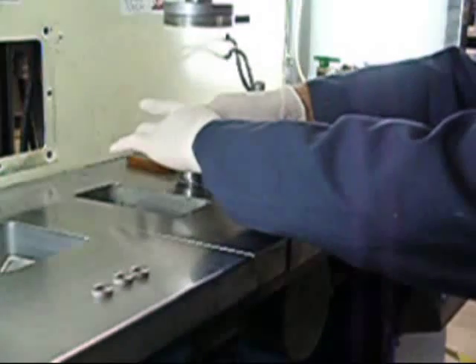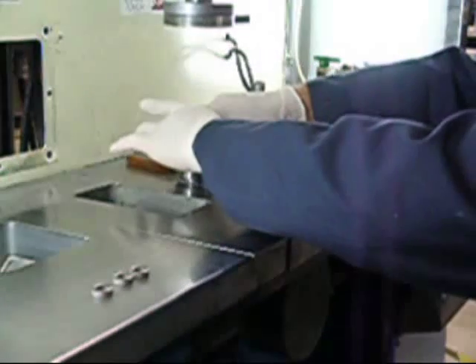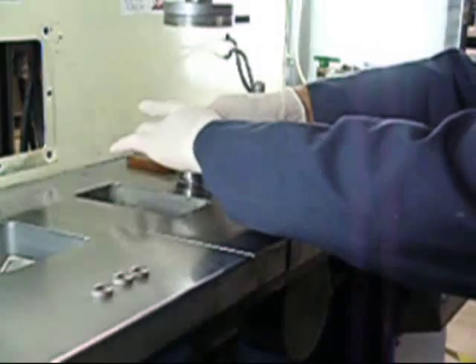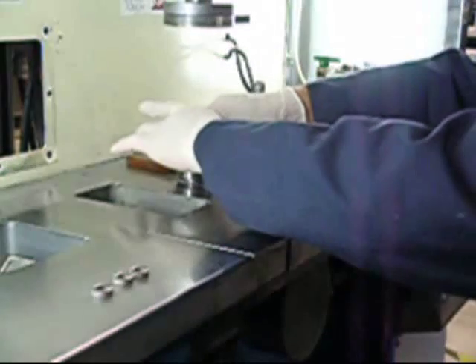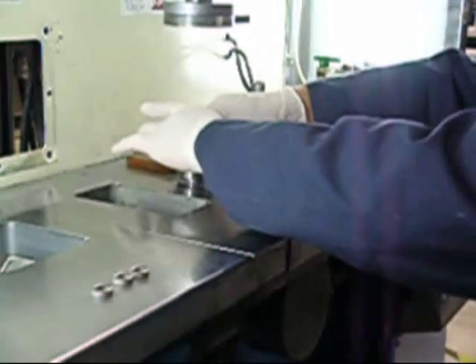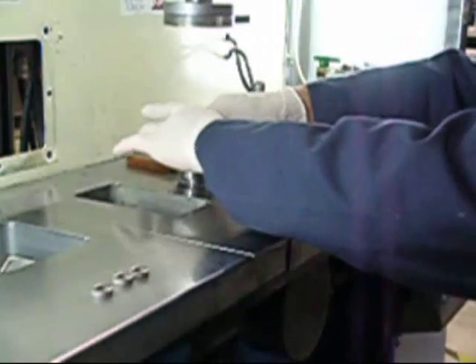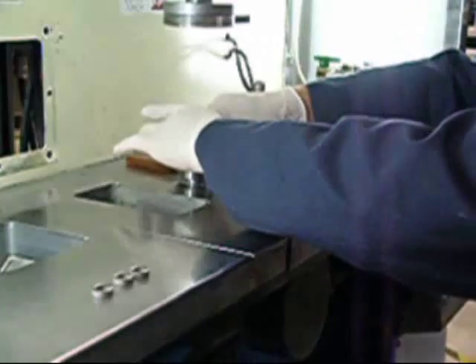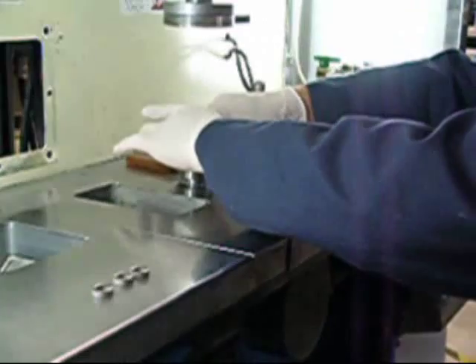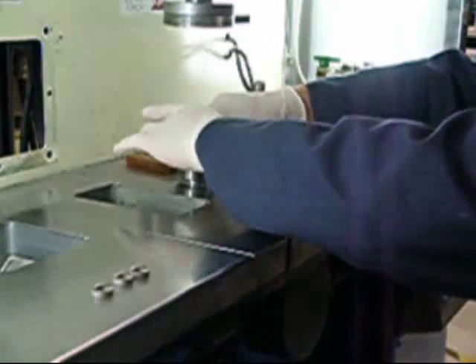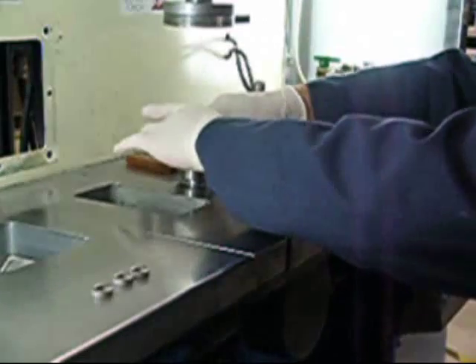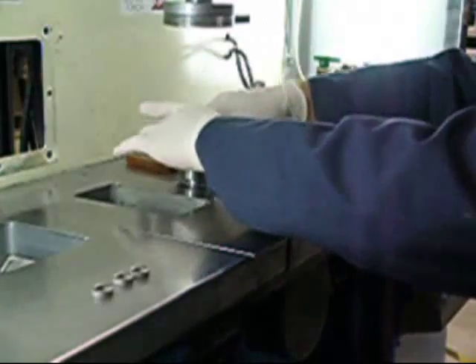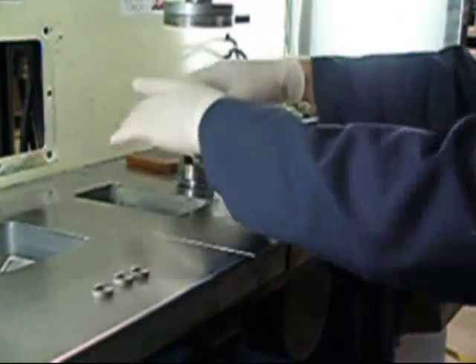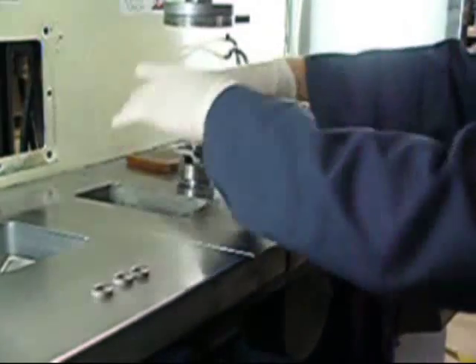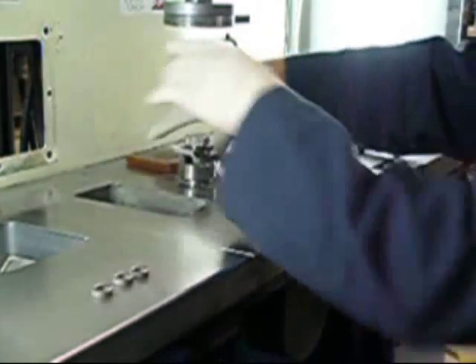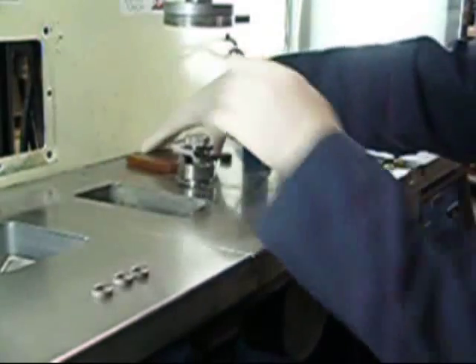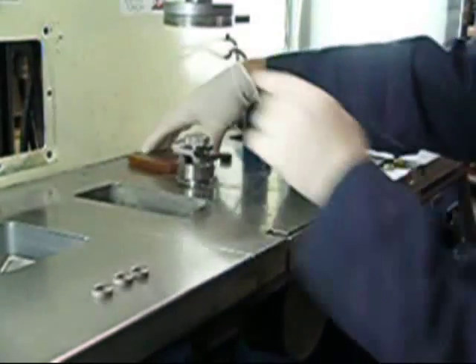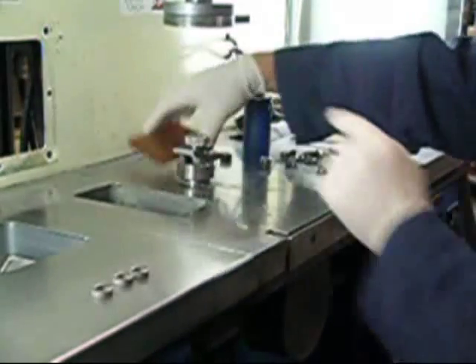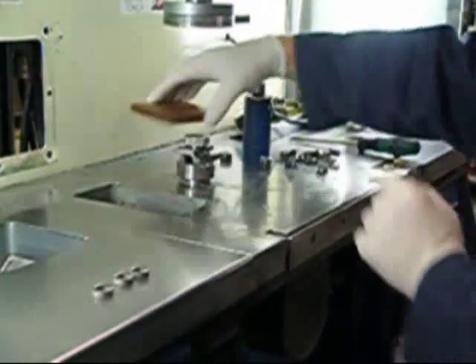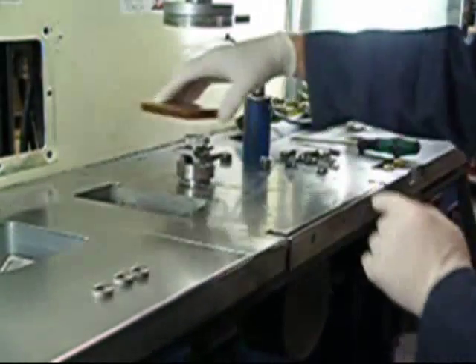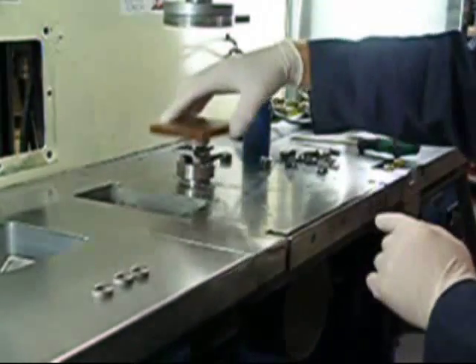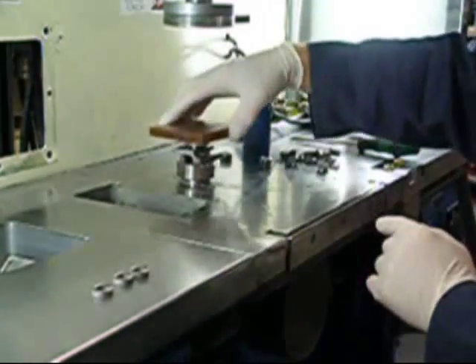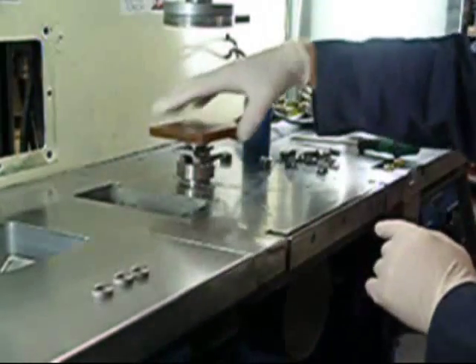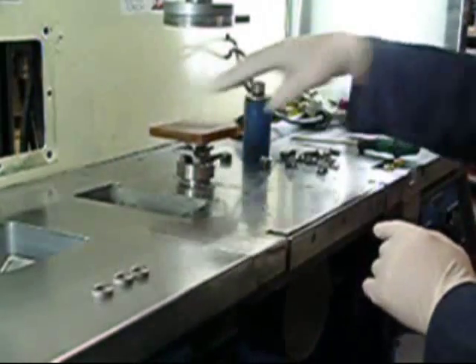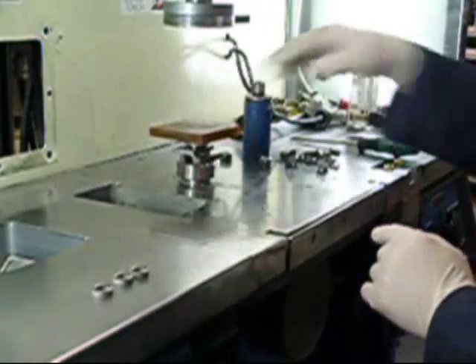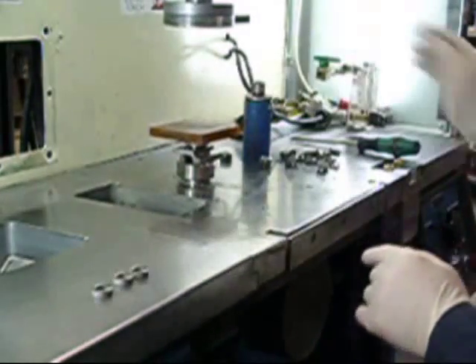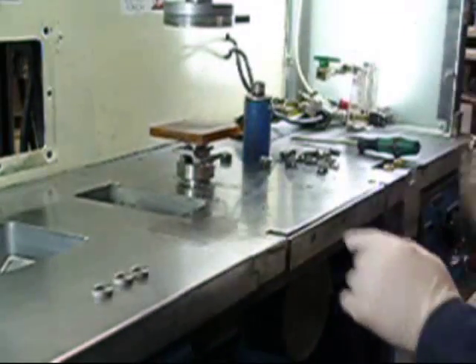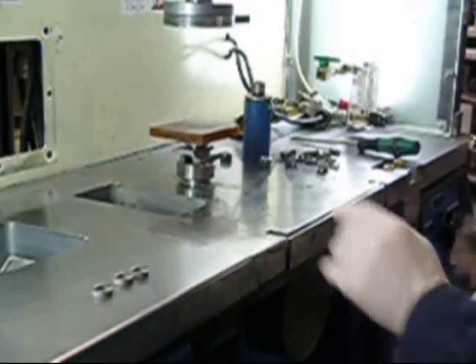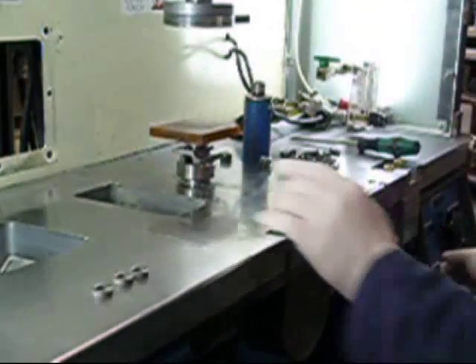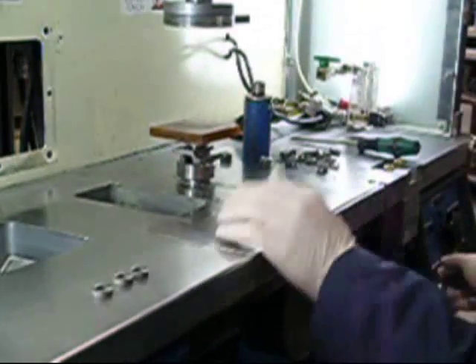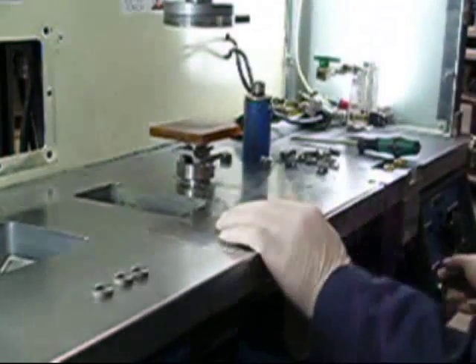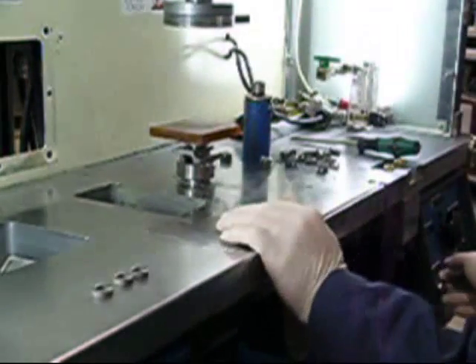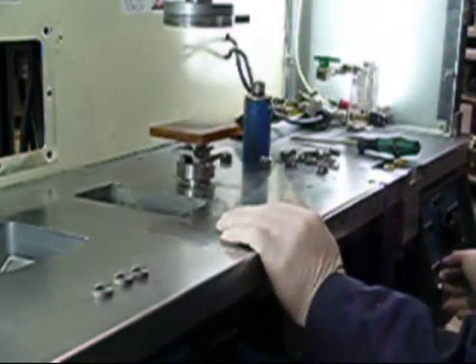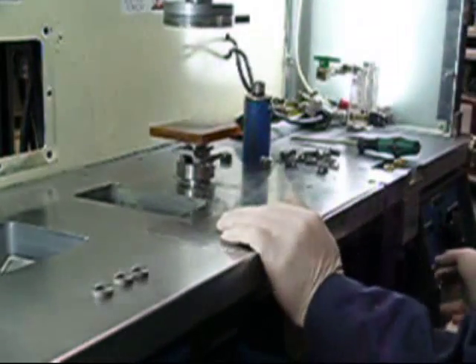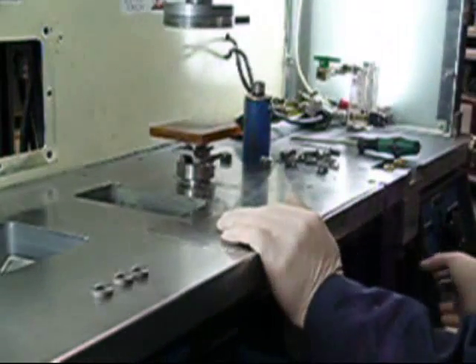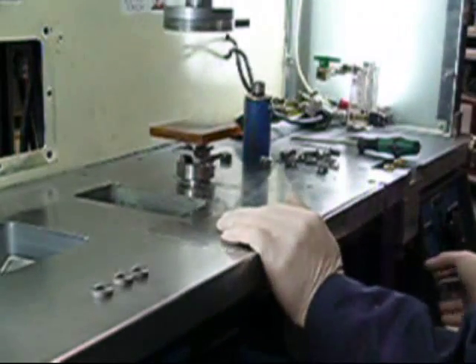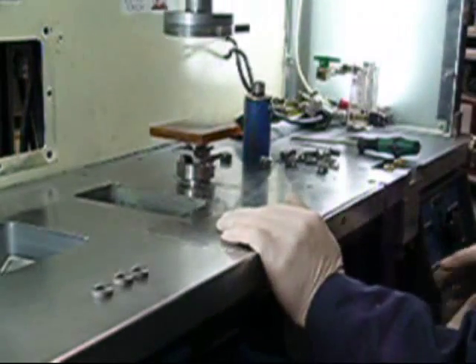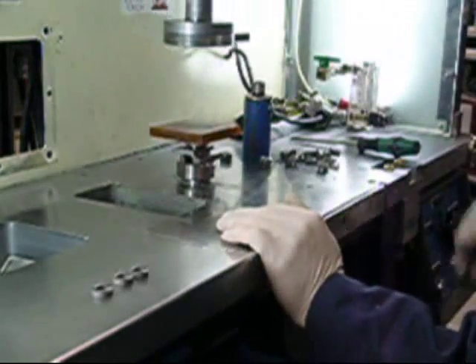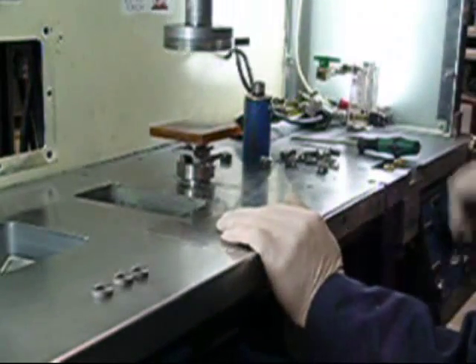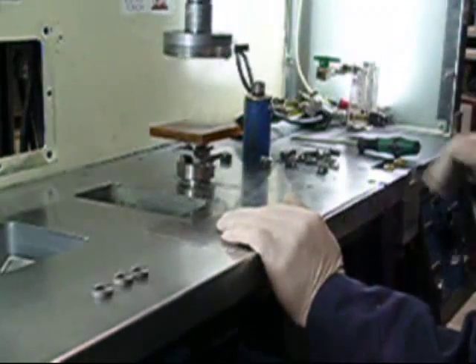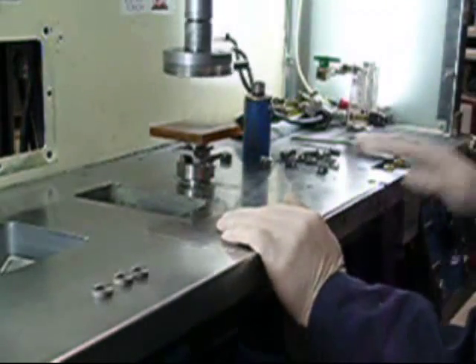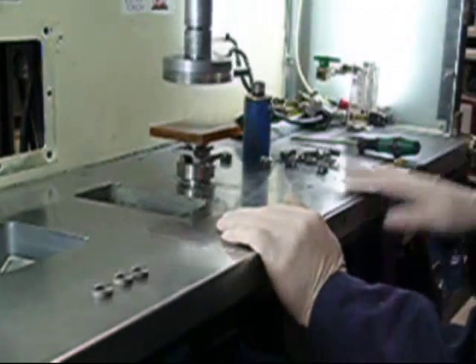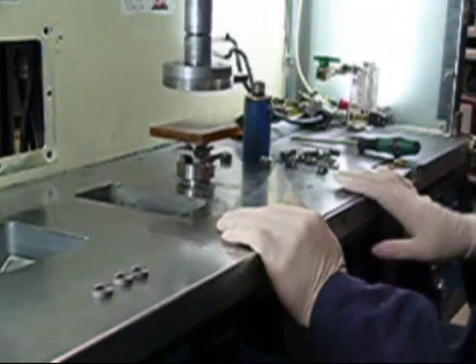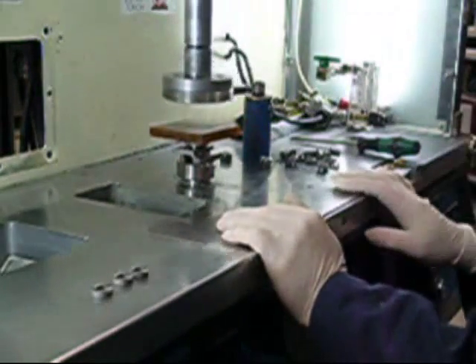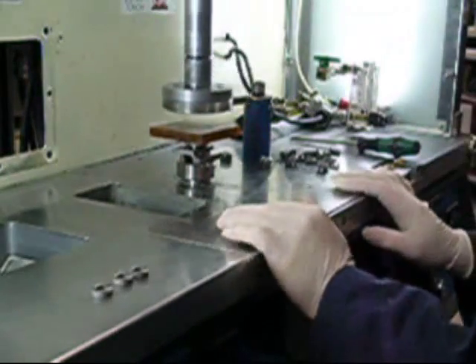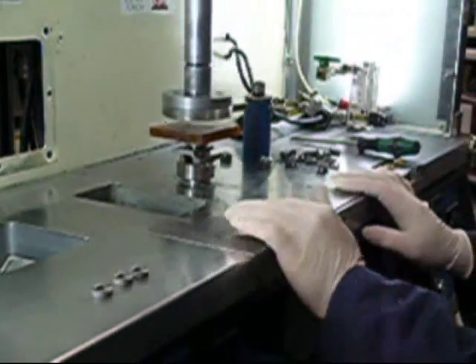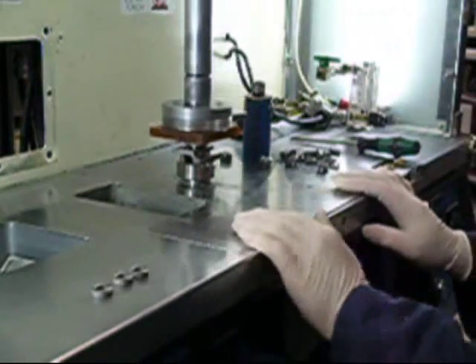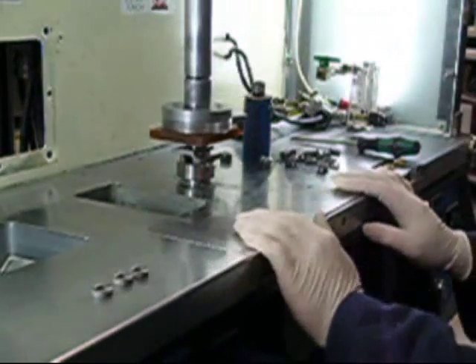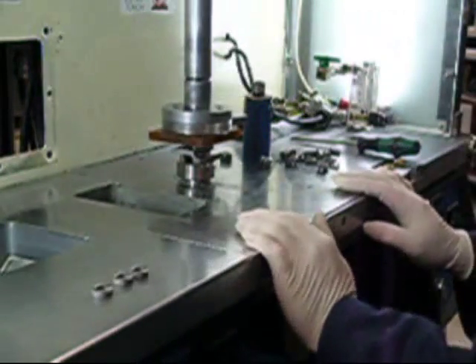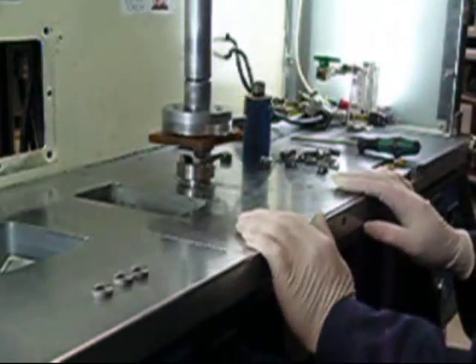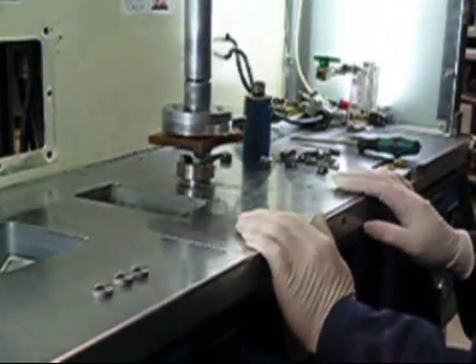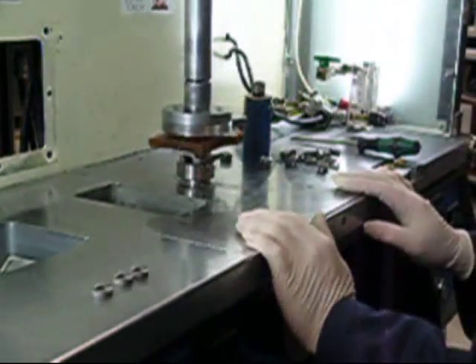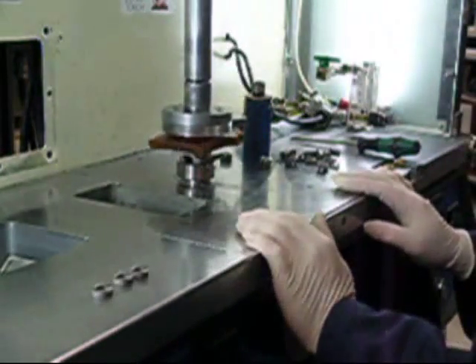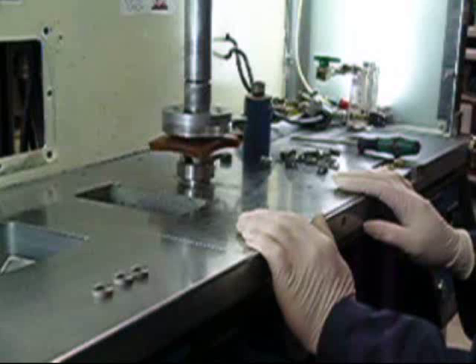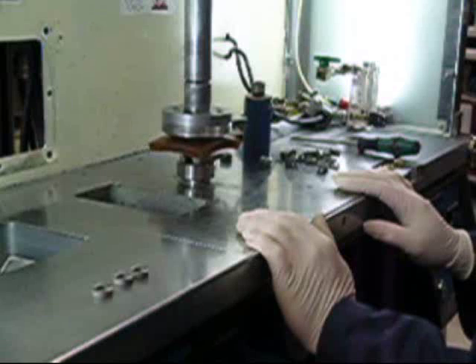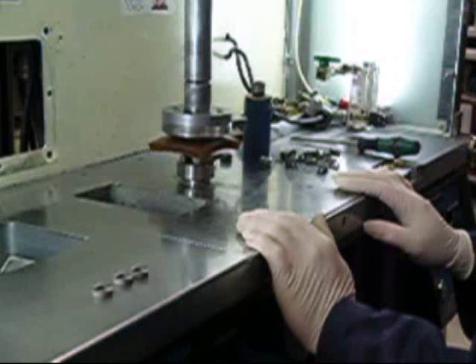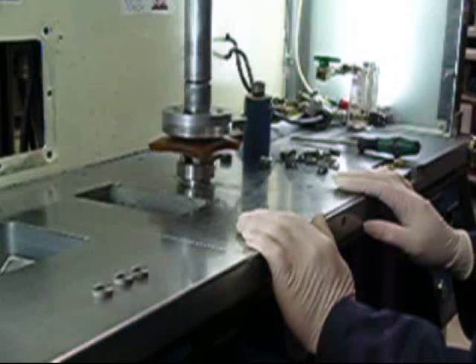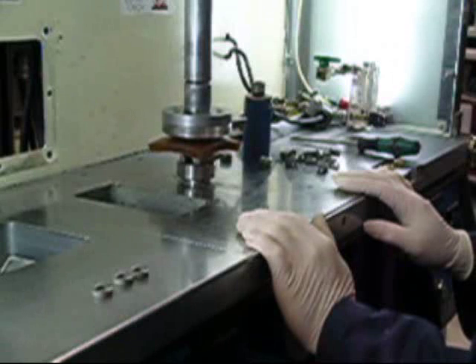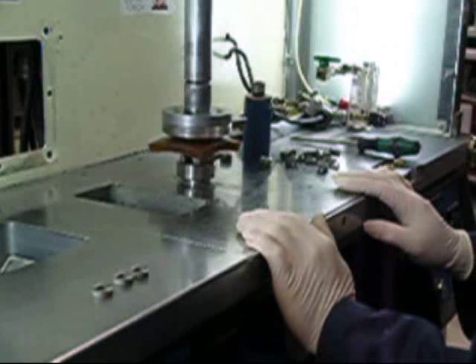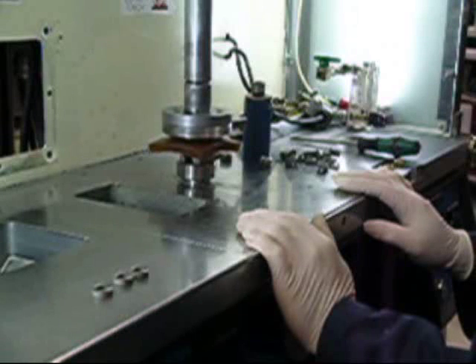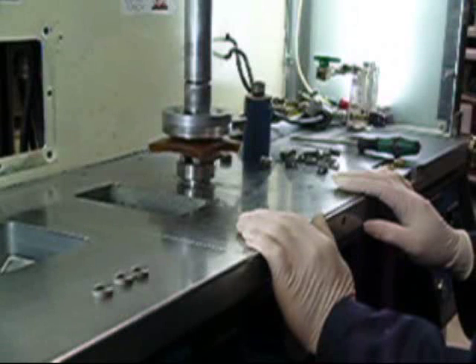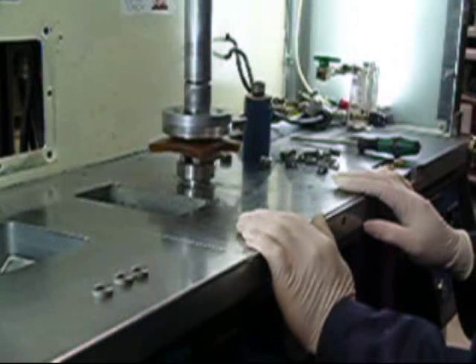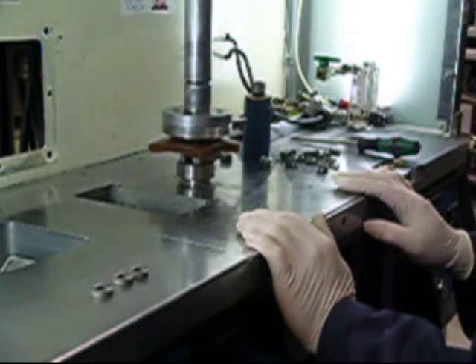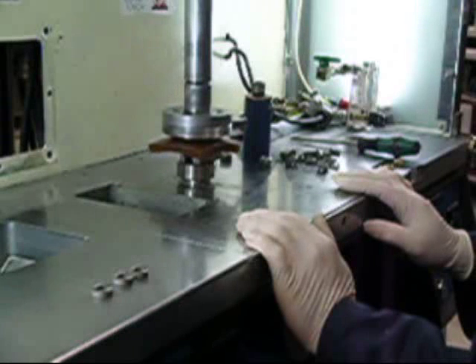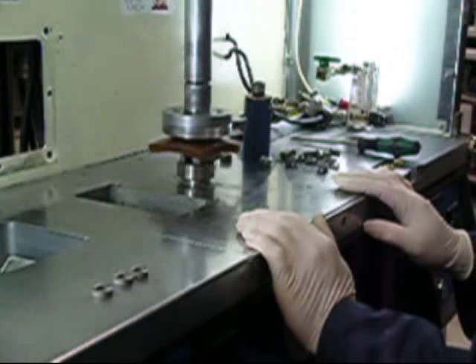For instance, orthopedic instruments, implants, aerospace components, and all applications that require lower production volumes.